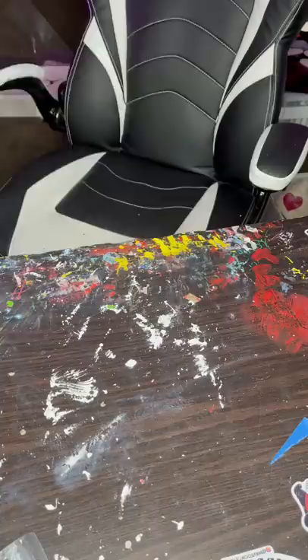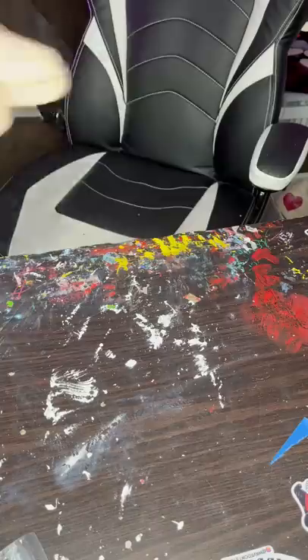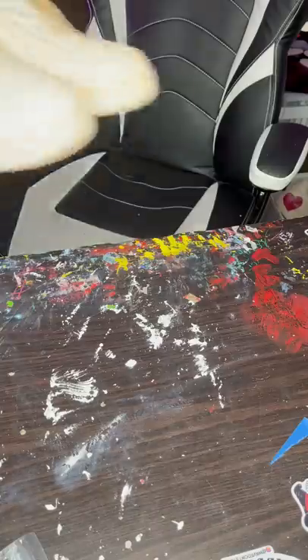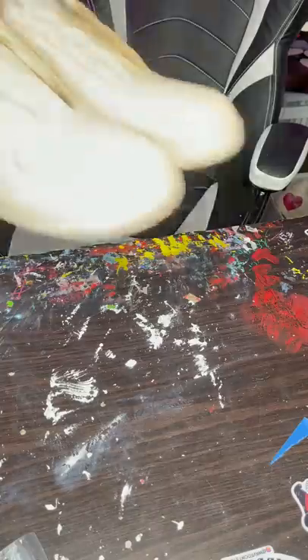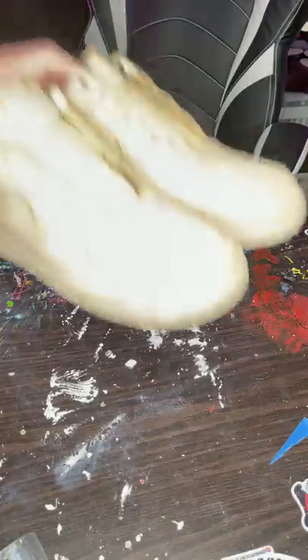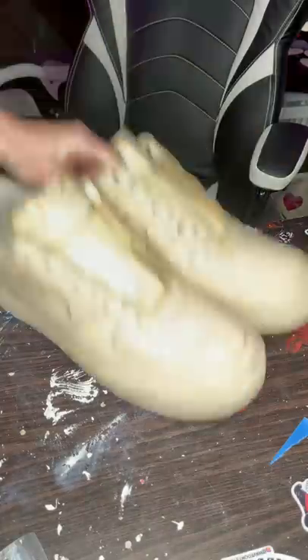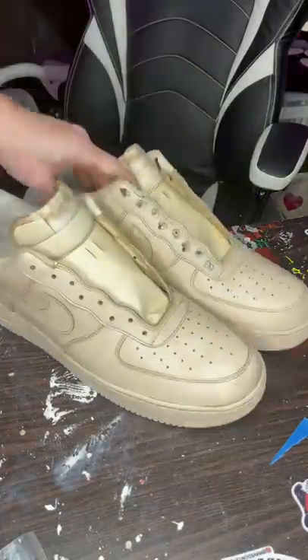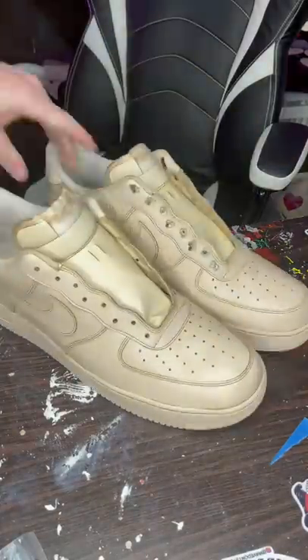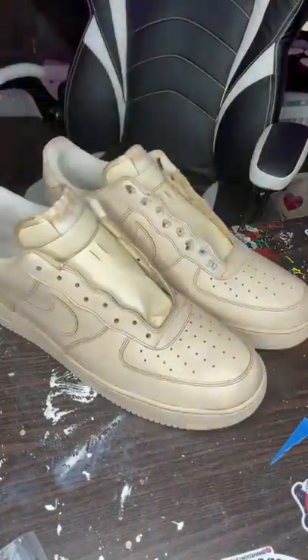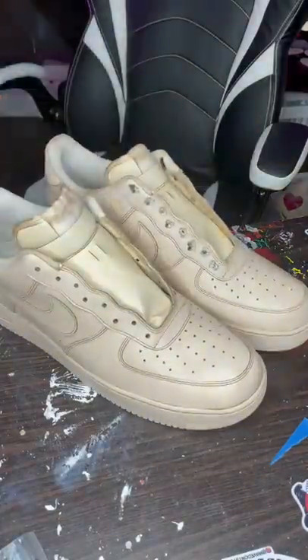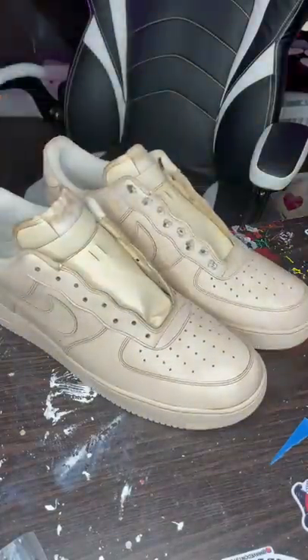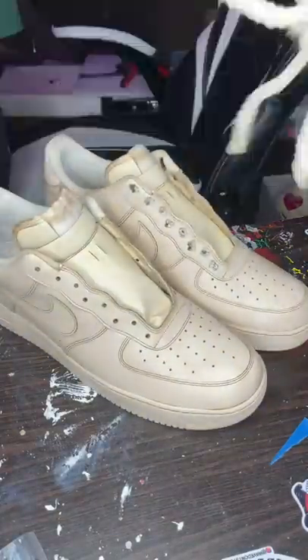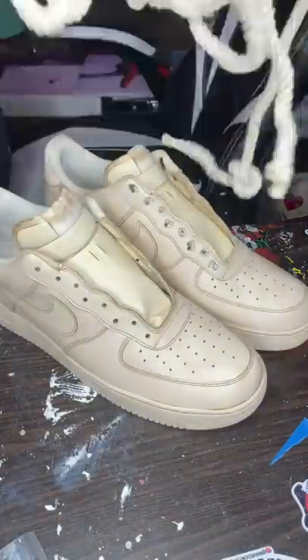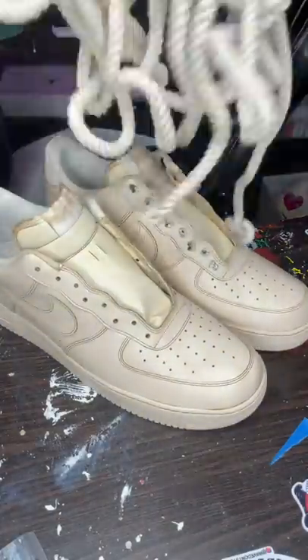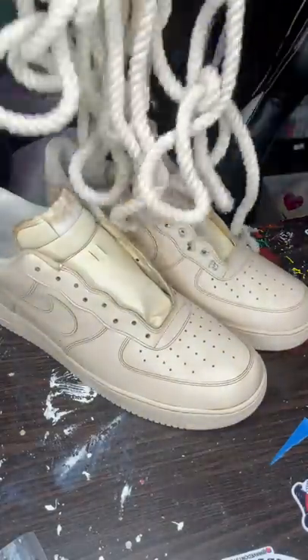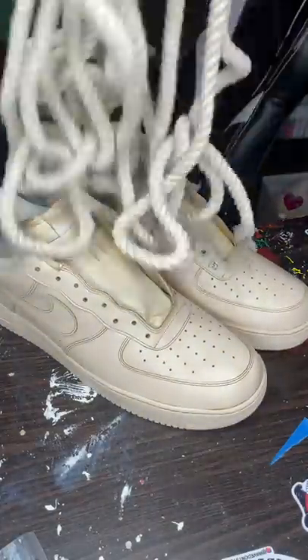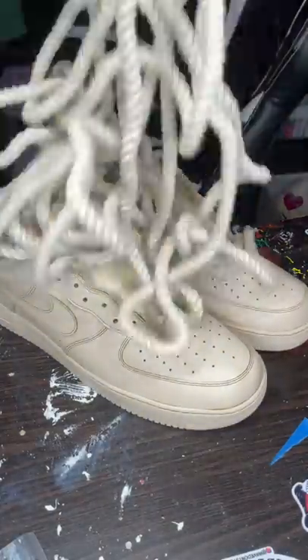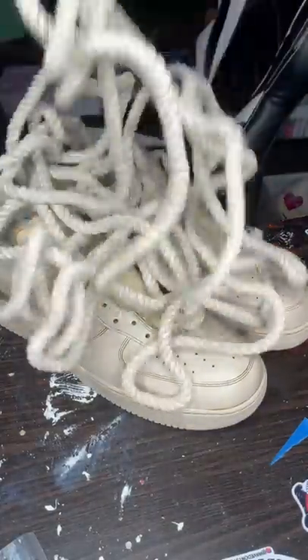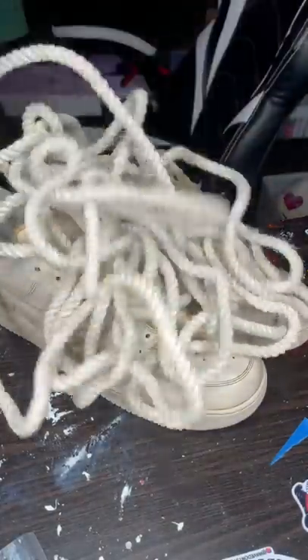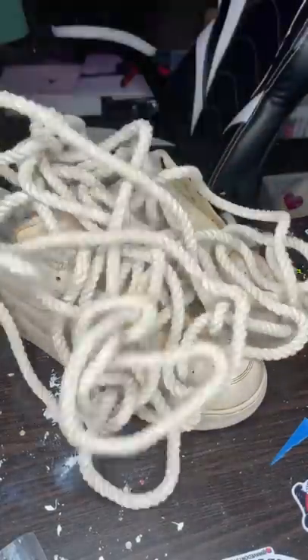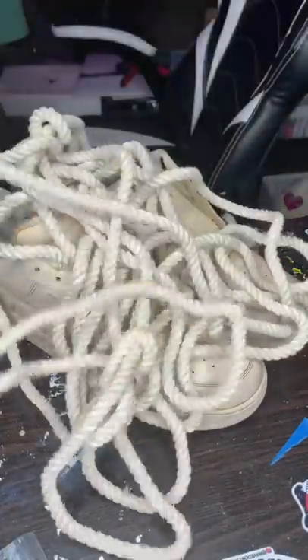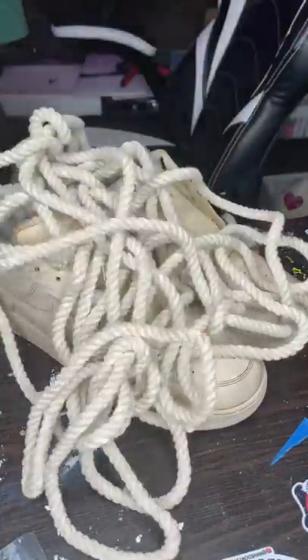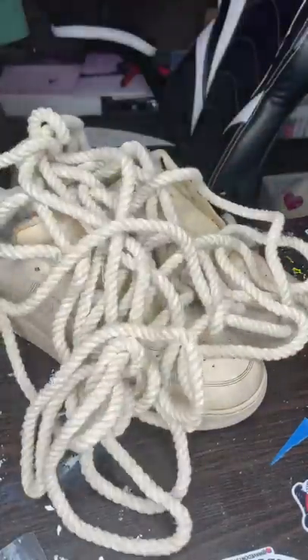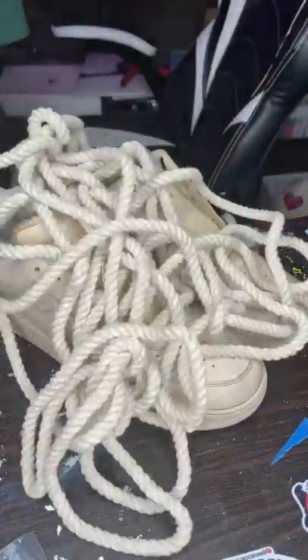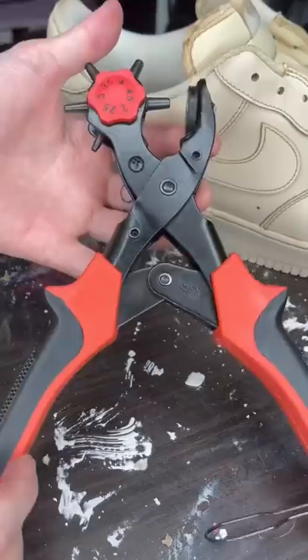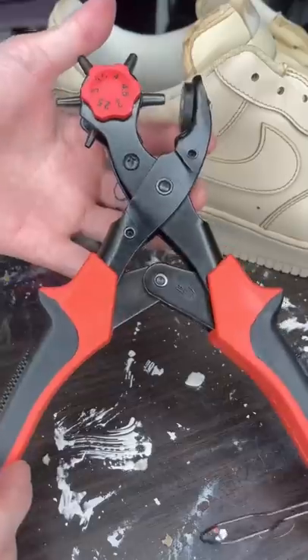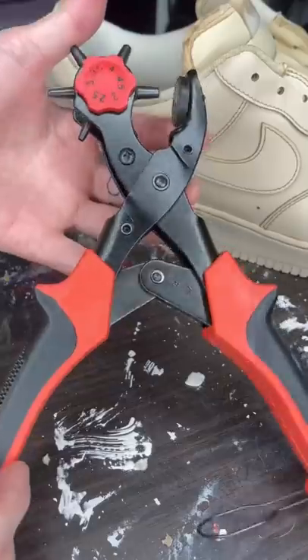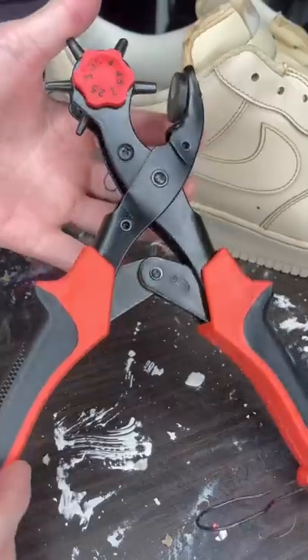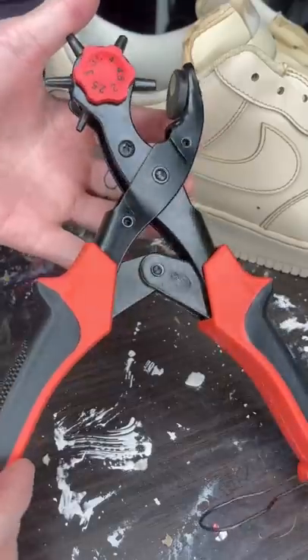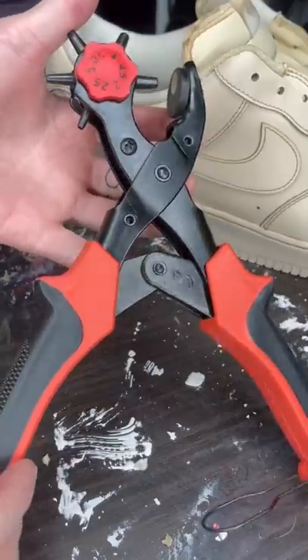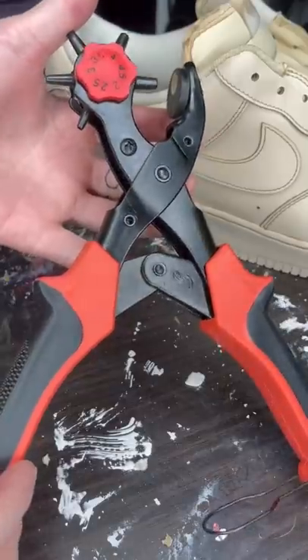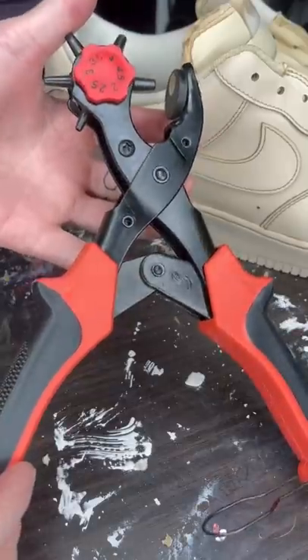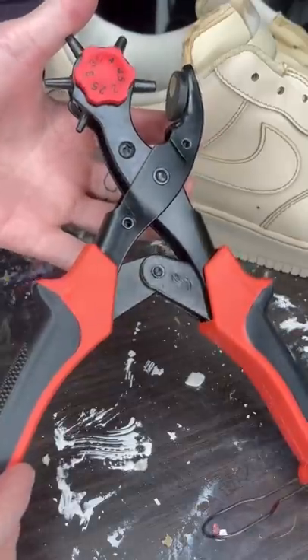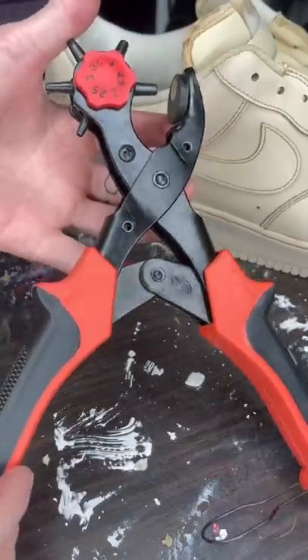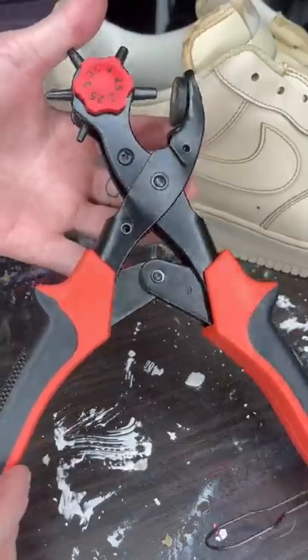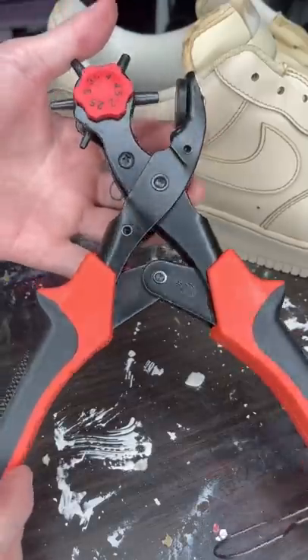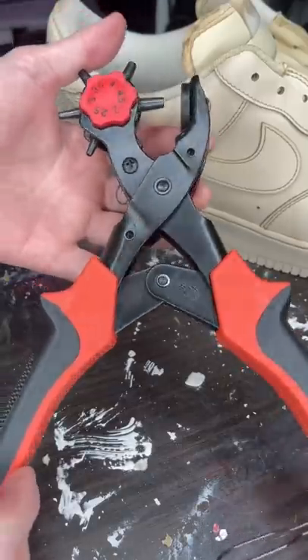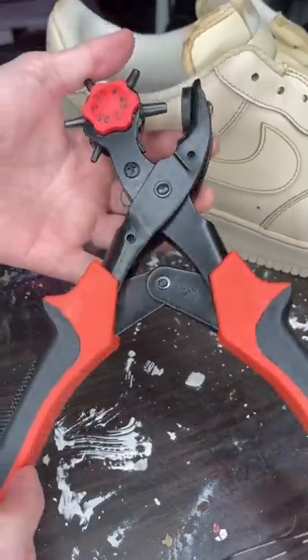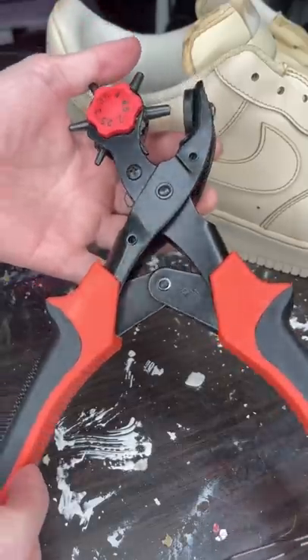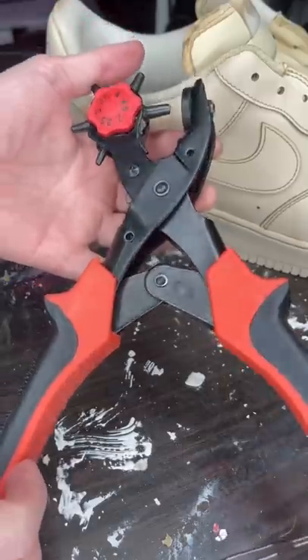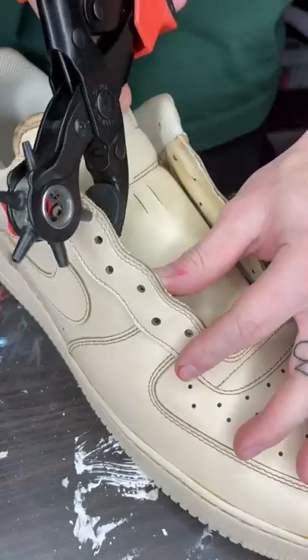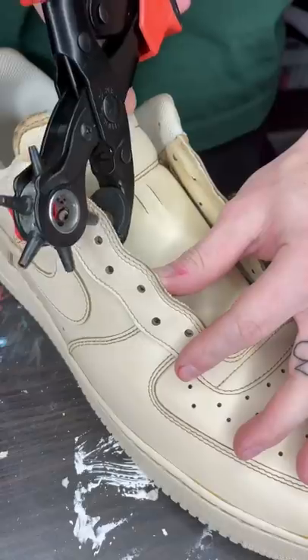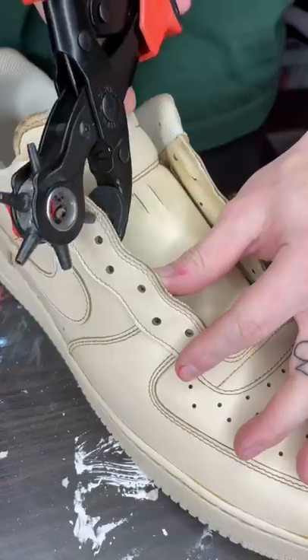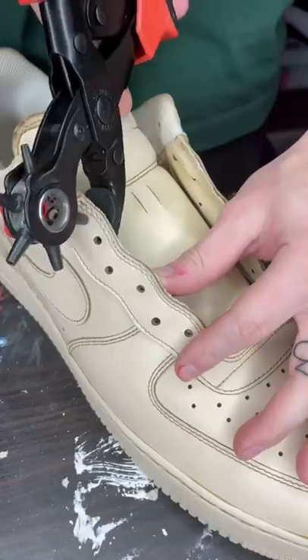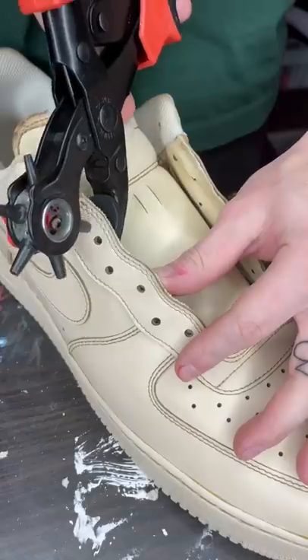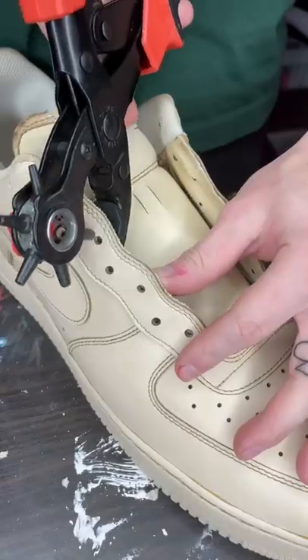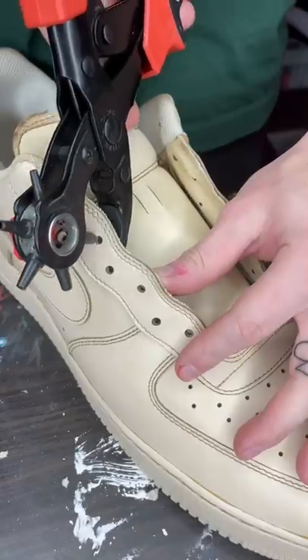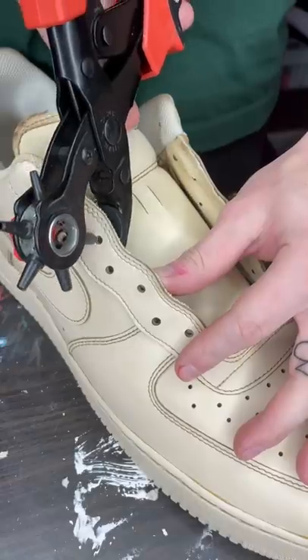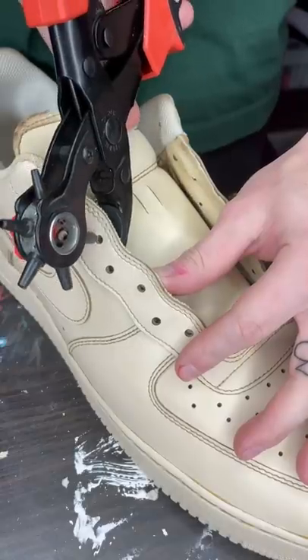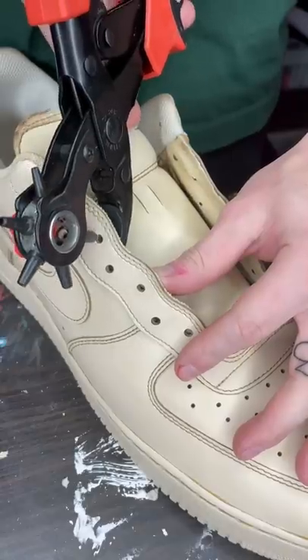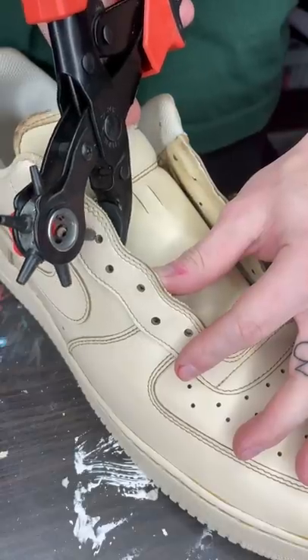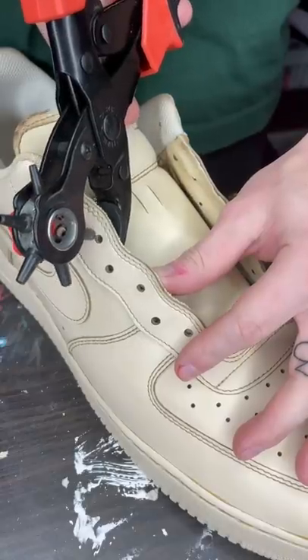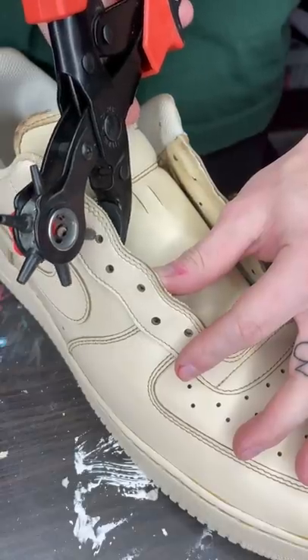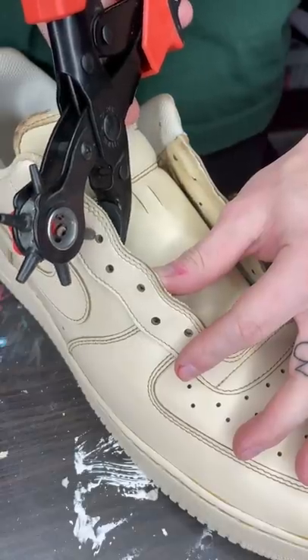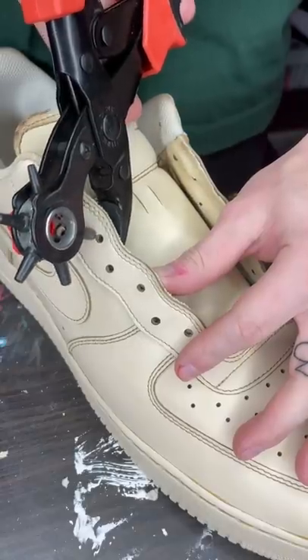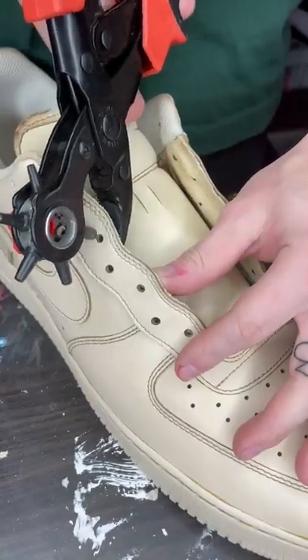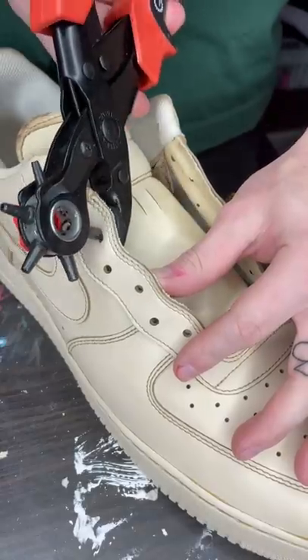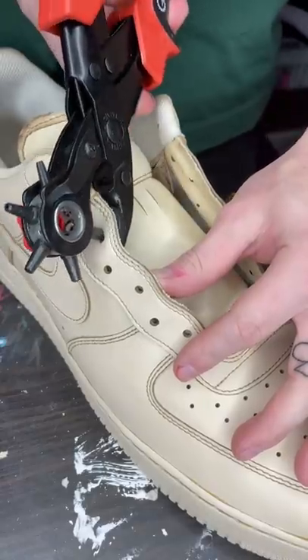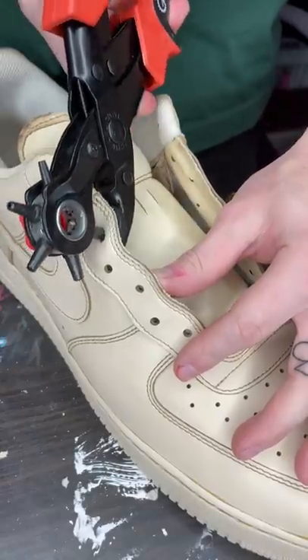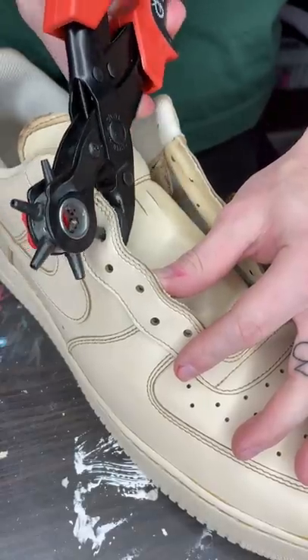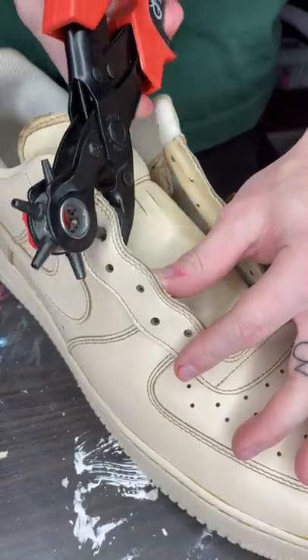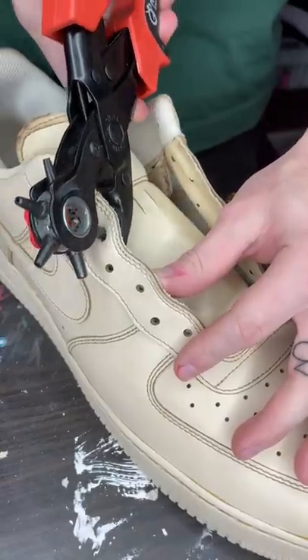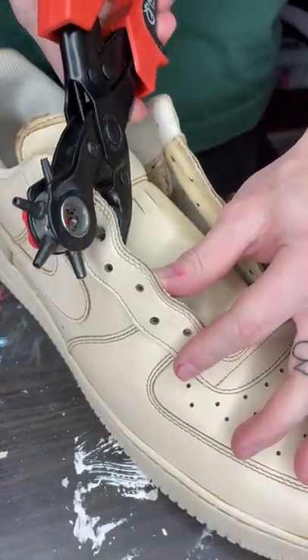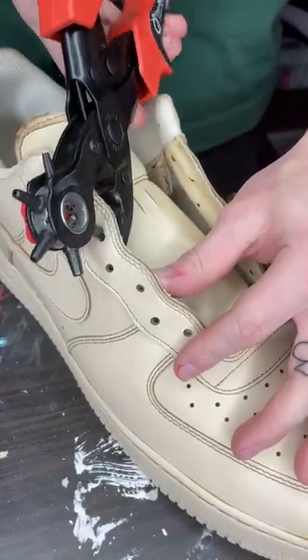Time to destroy some holes — the lace holes, I mean, of course. And to do that, I have to use this leather hole puncher instead of my usual screwdriver.